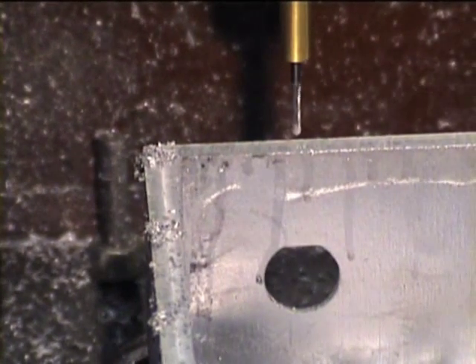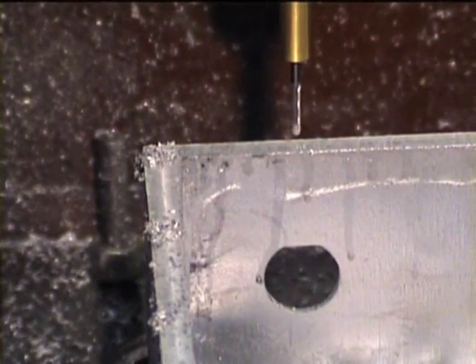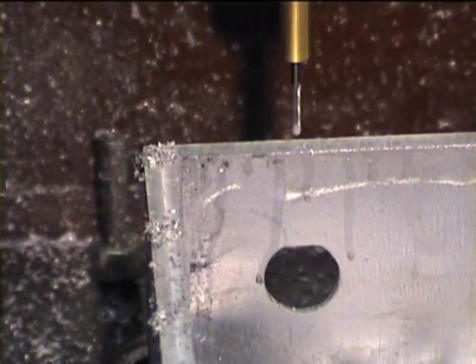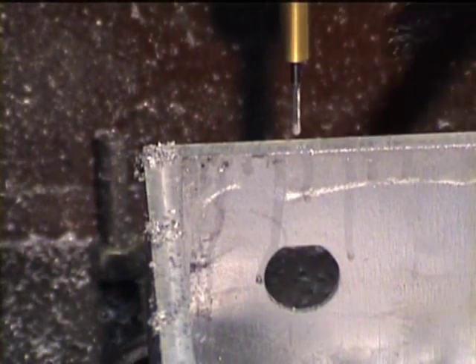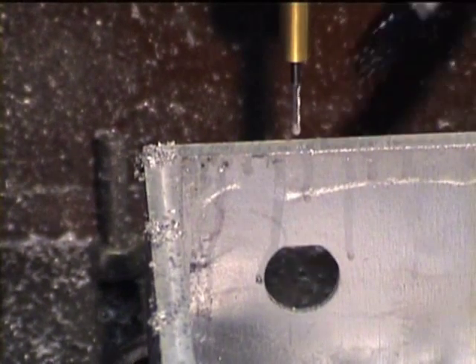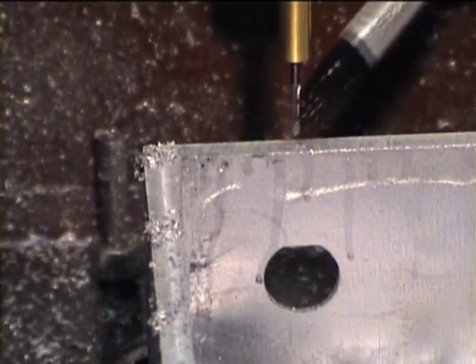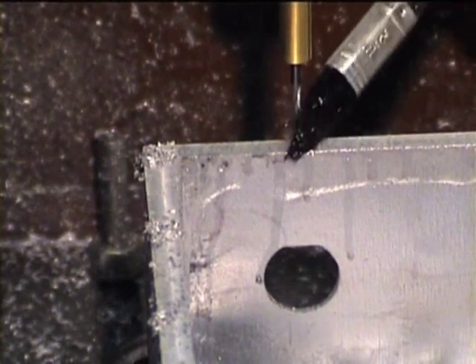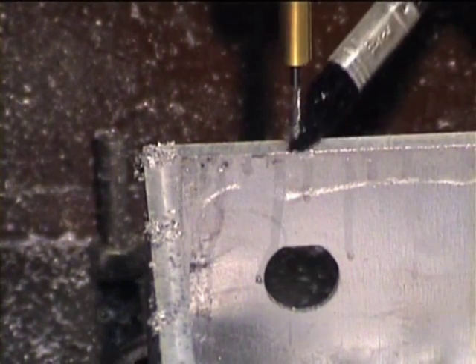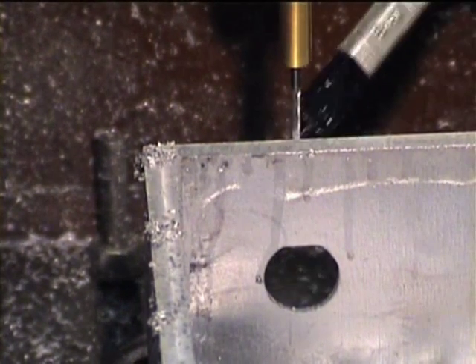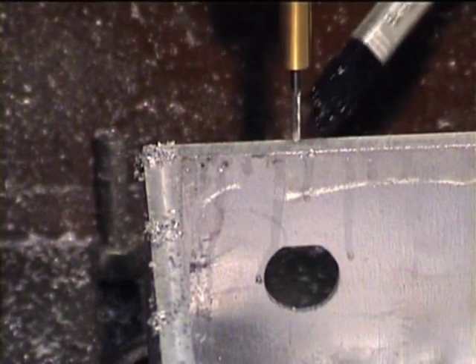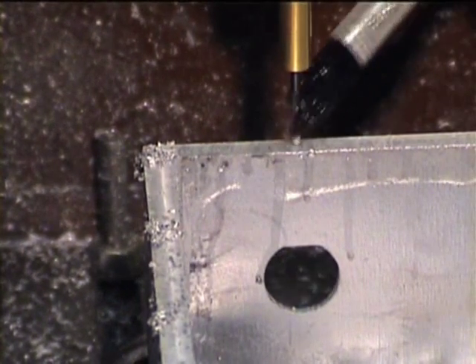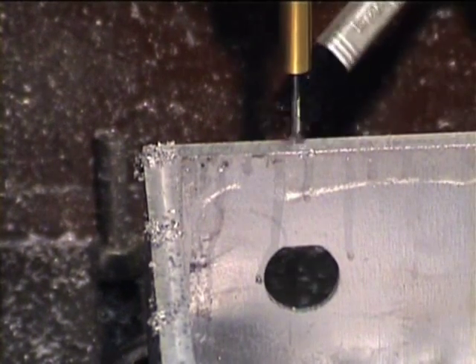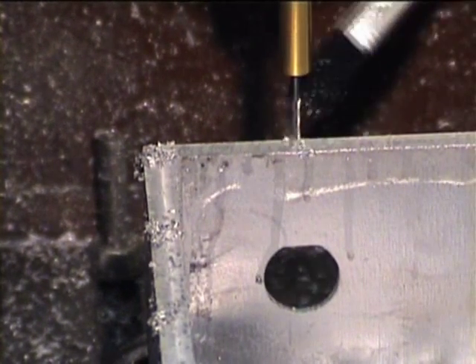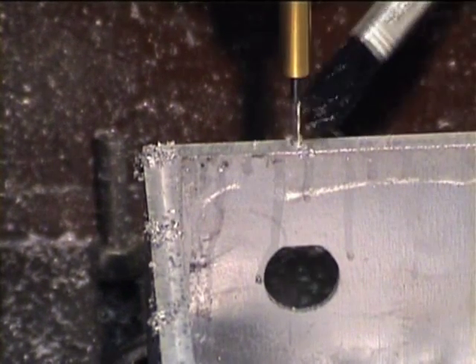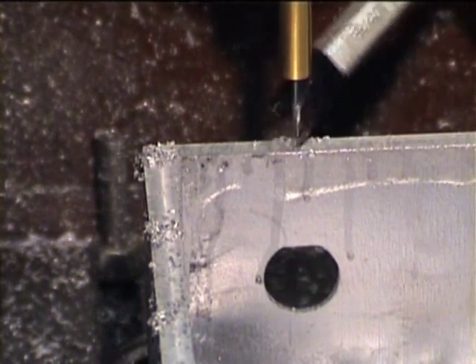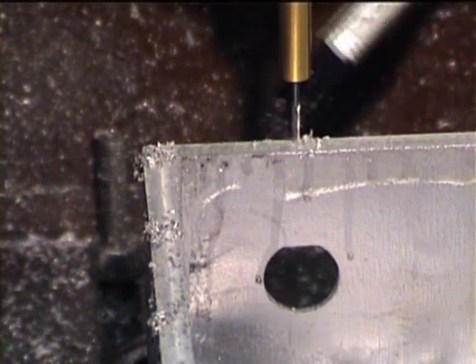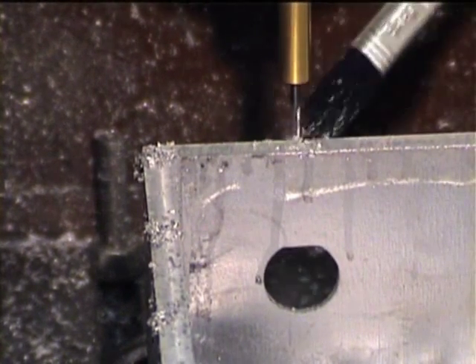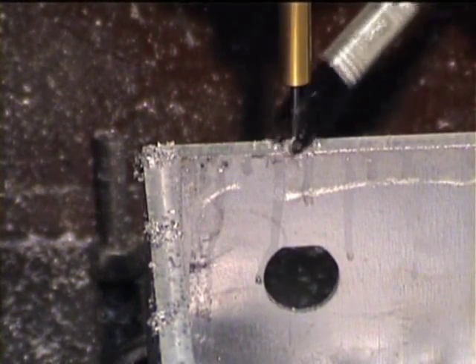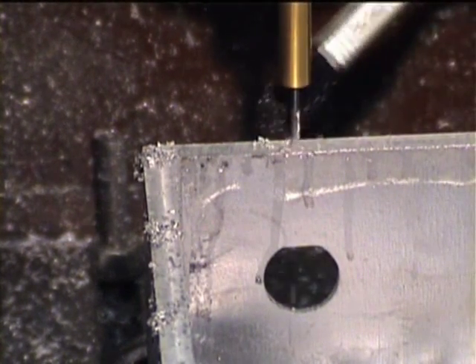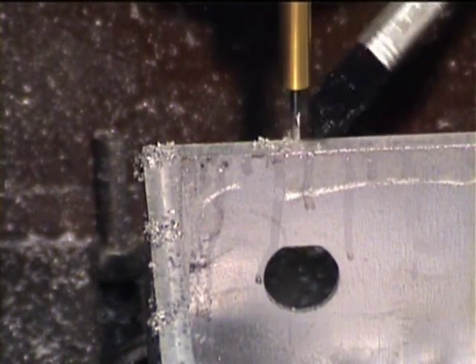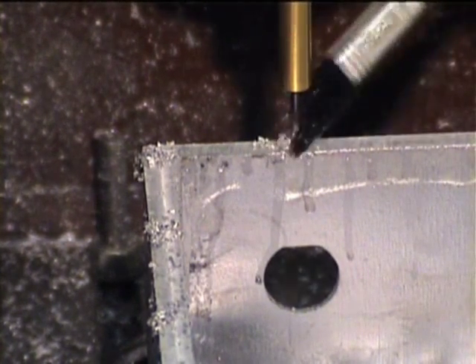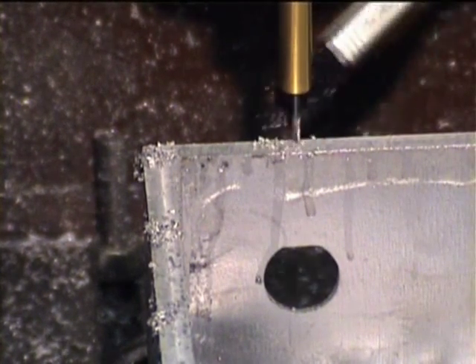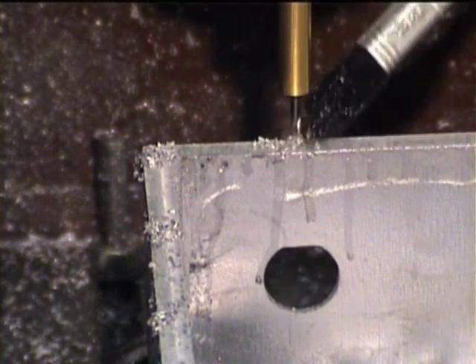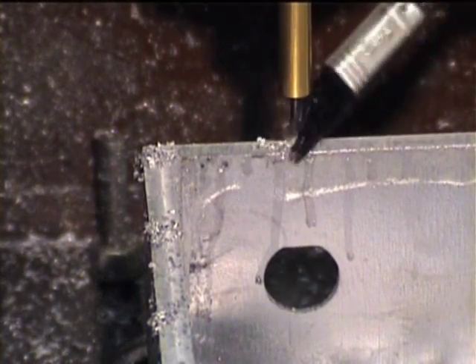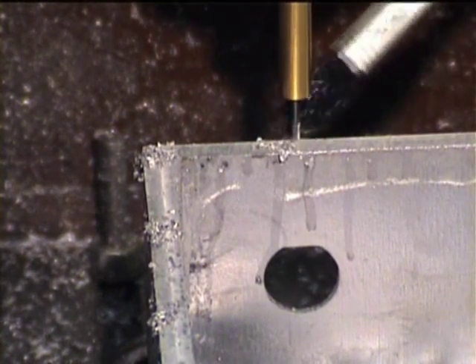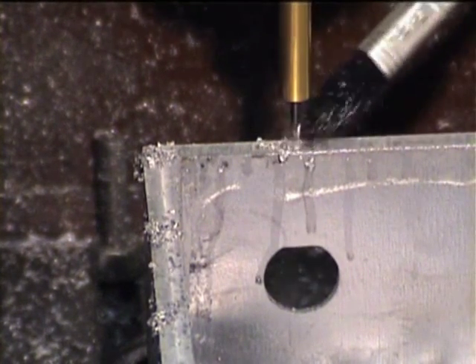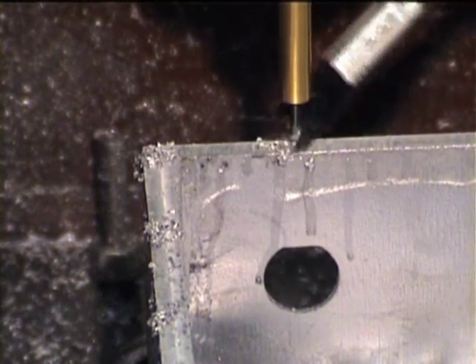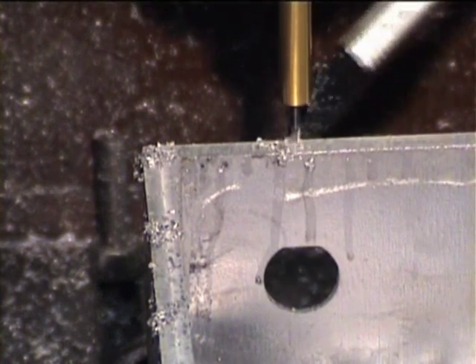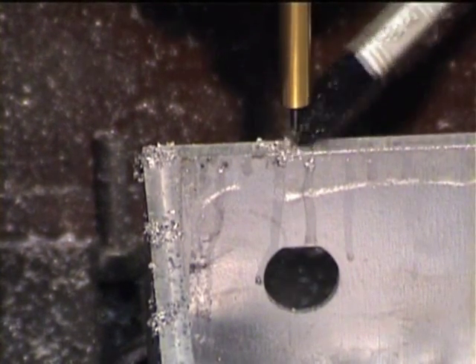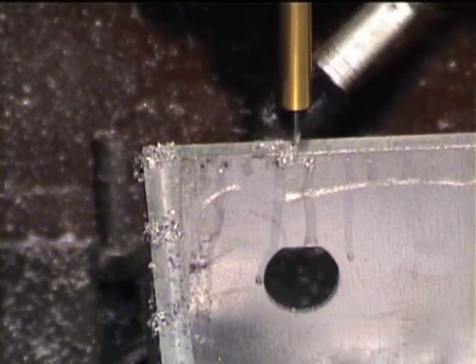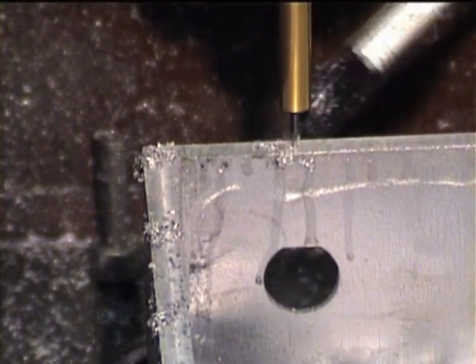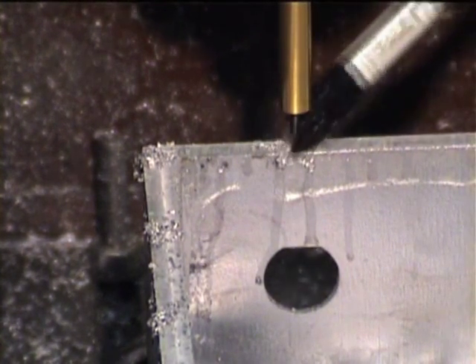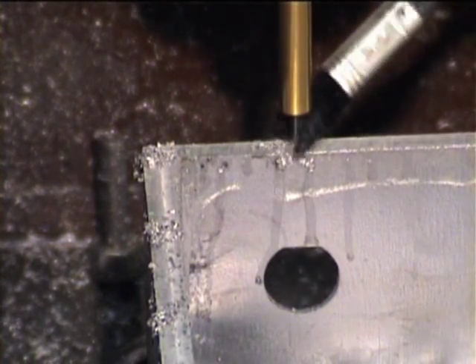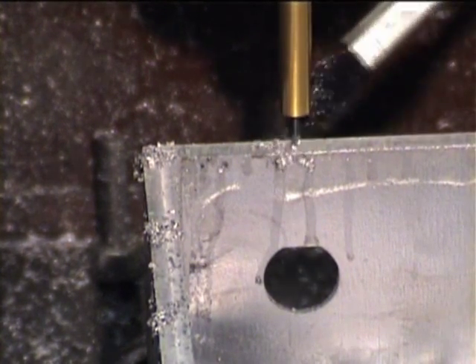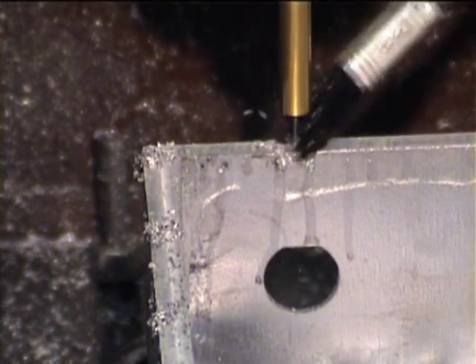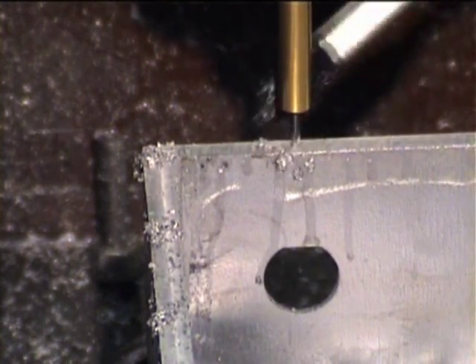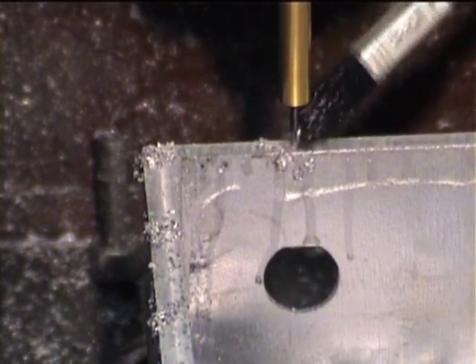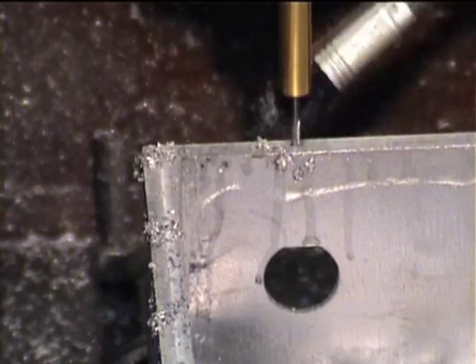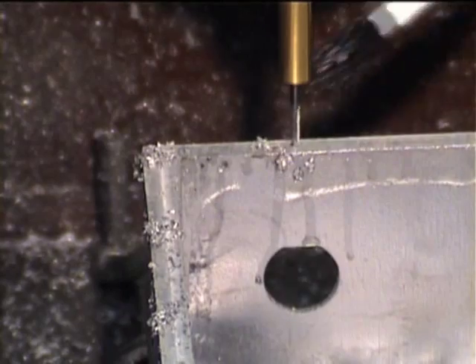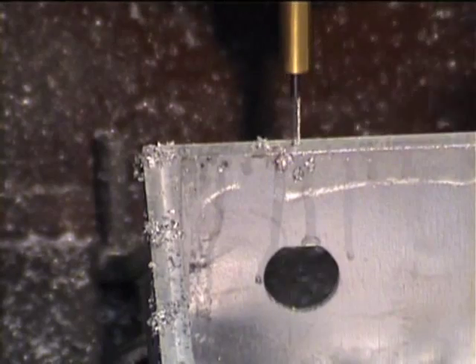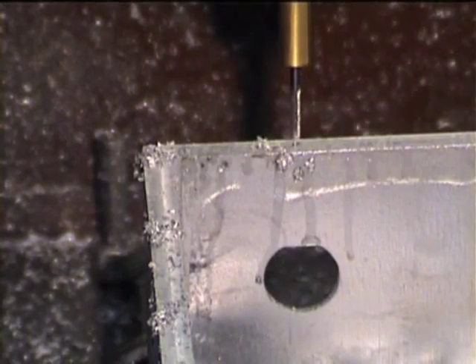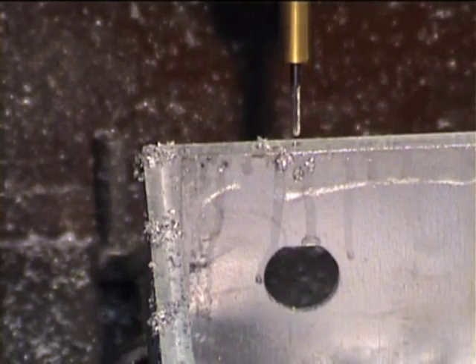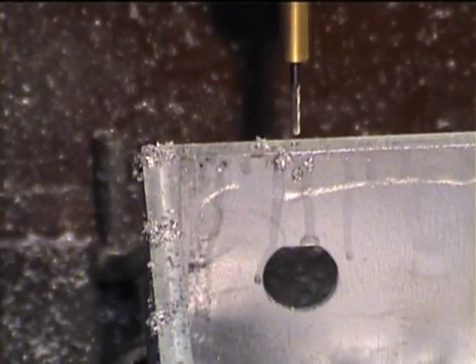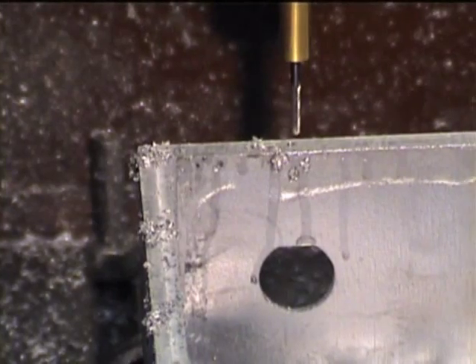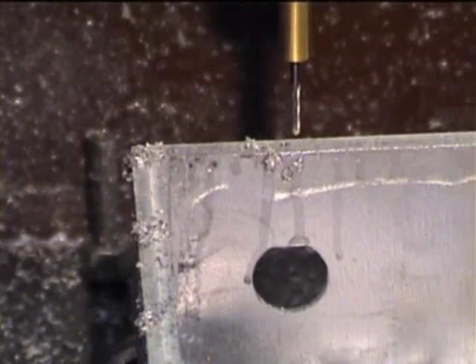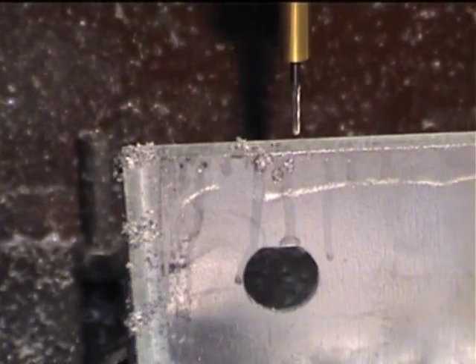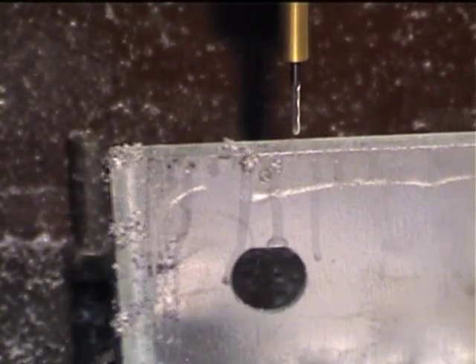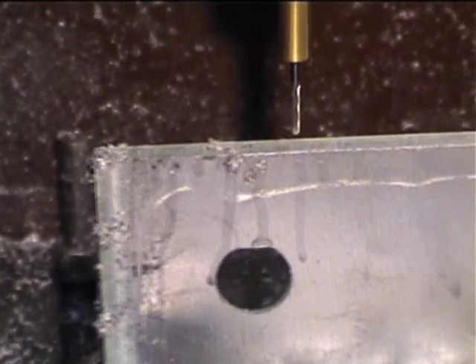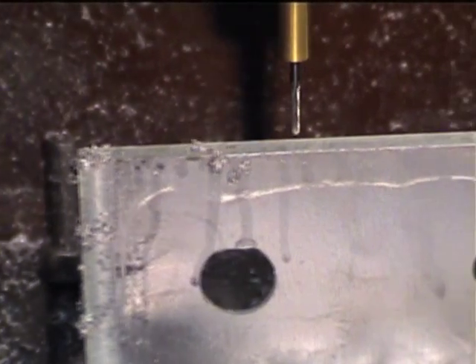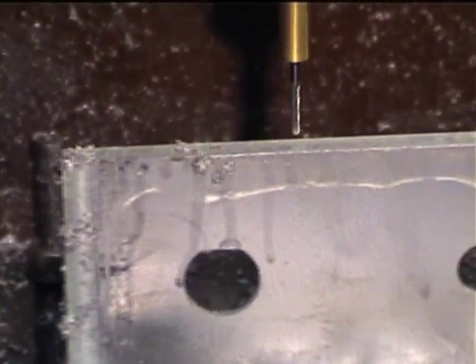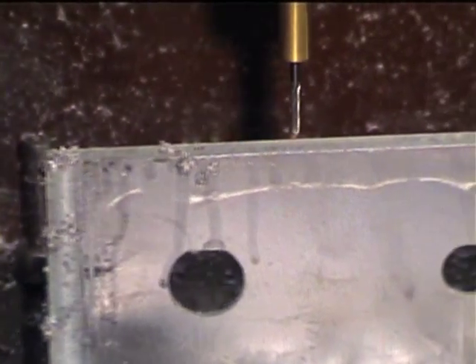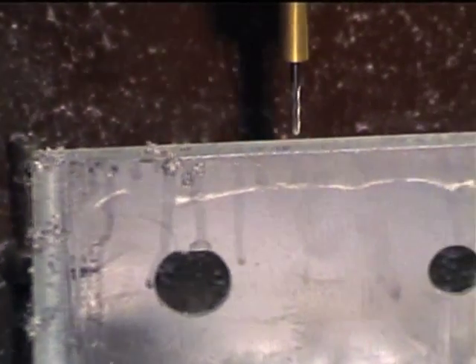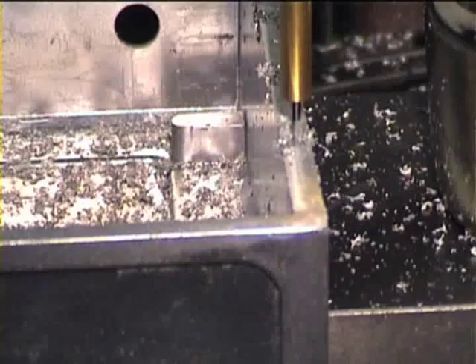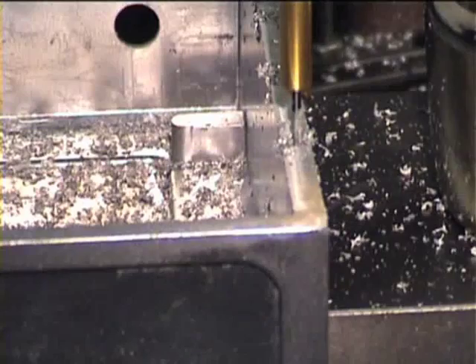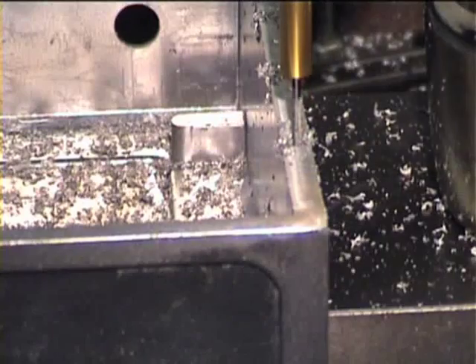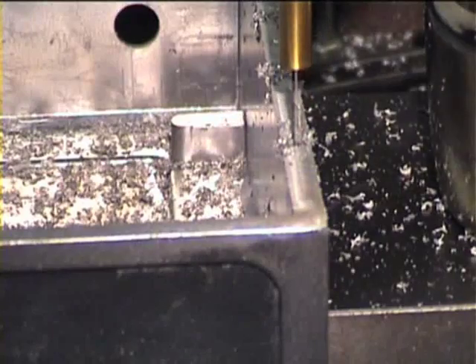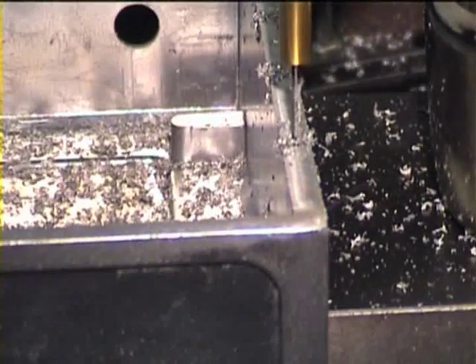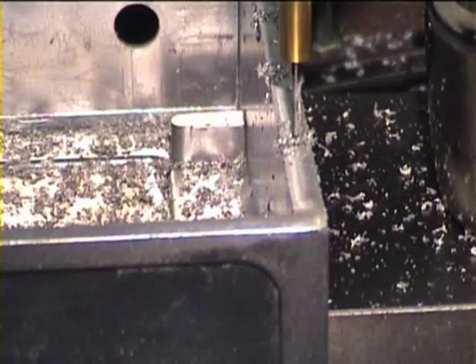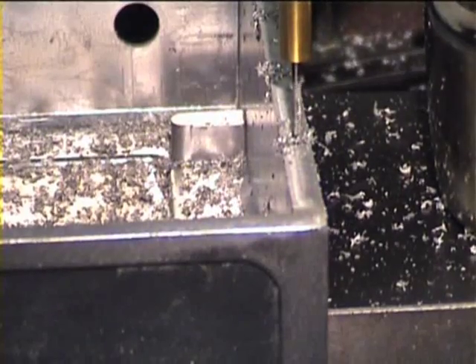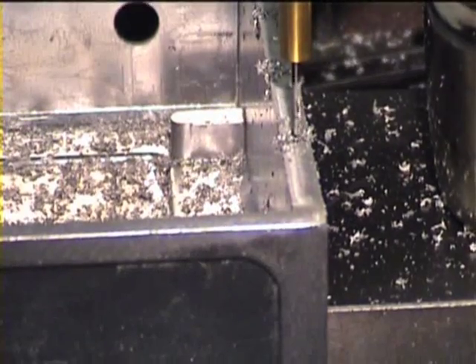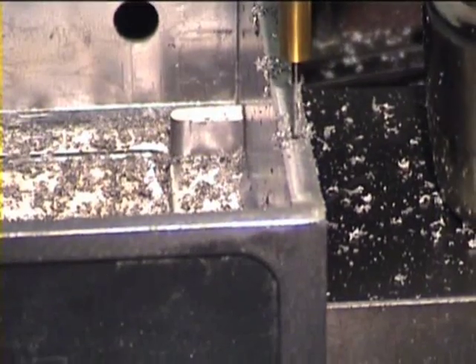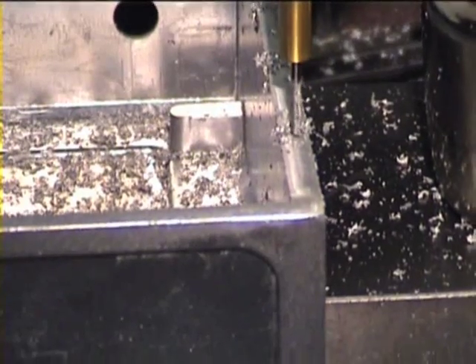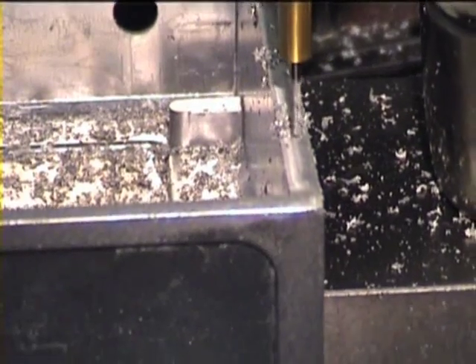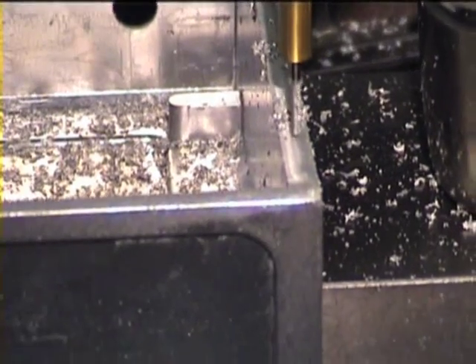Once the facing tool is finished, the drill is mounted in the chuck and a programmed series of holes are drilled around the top and into the machine steps.